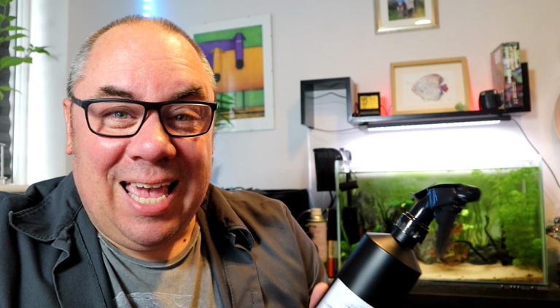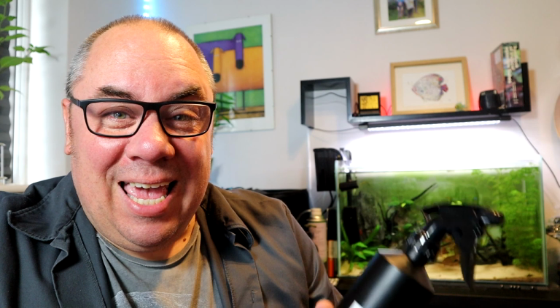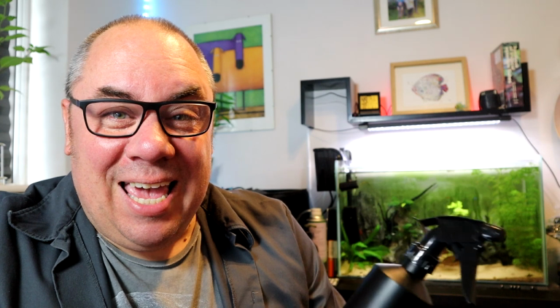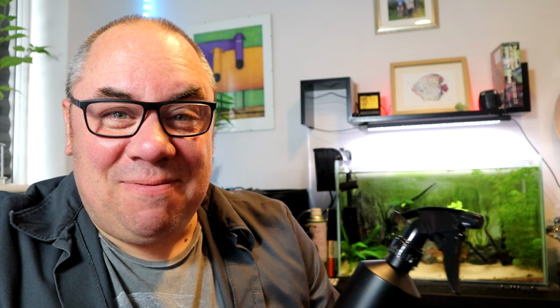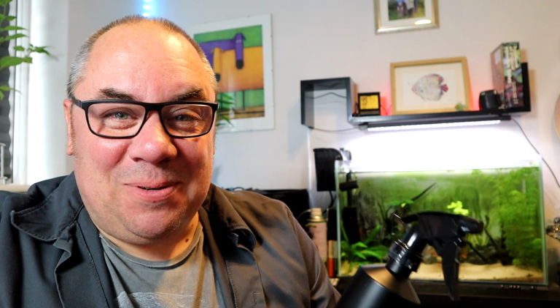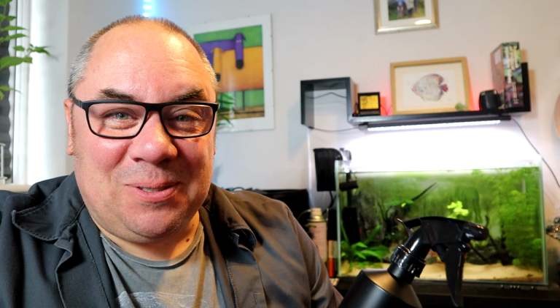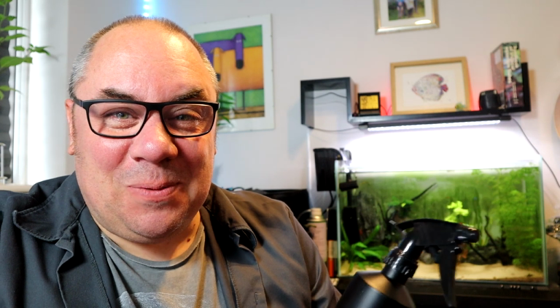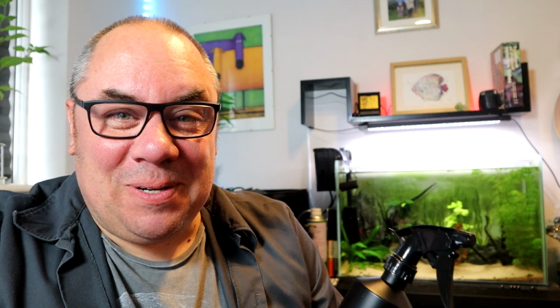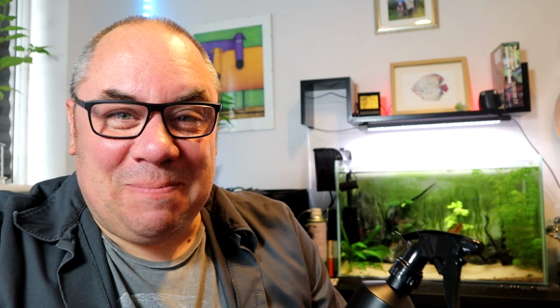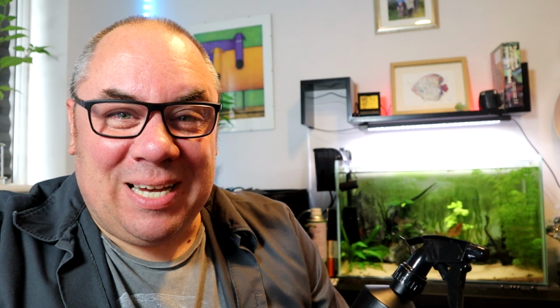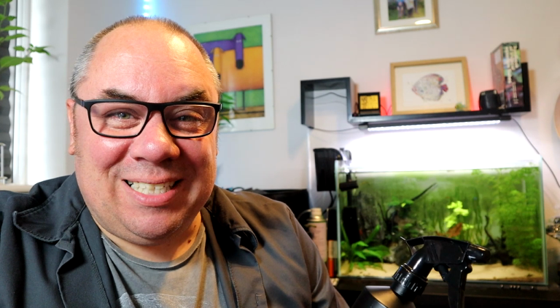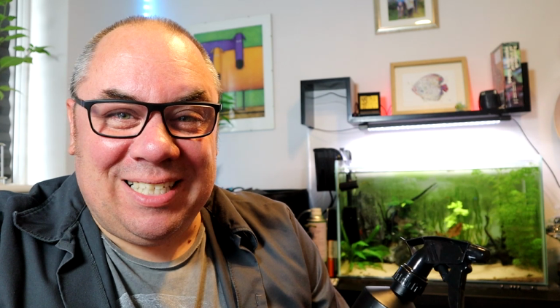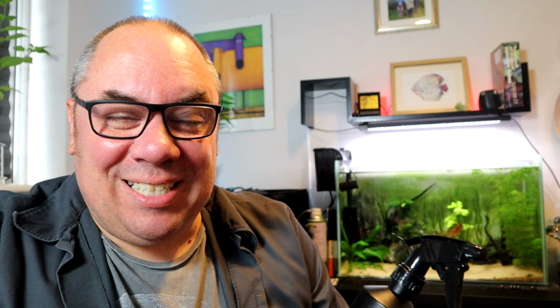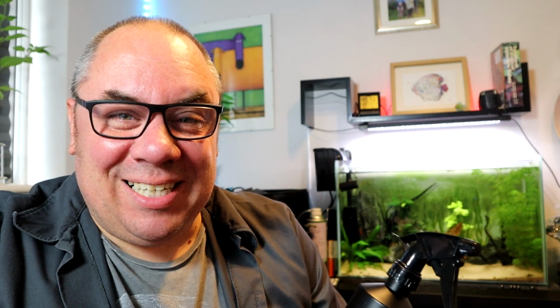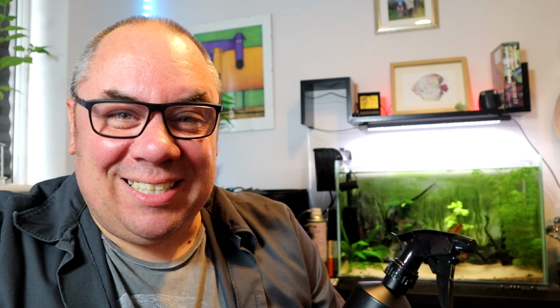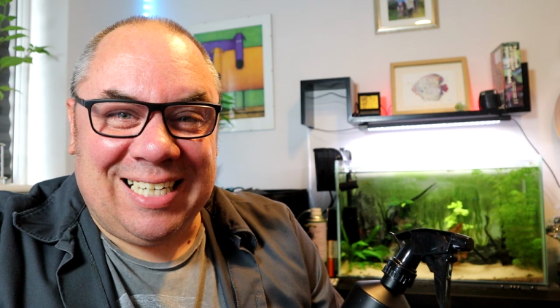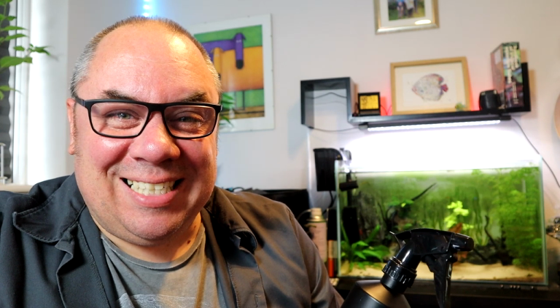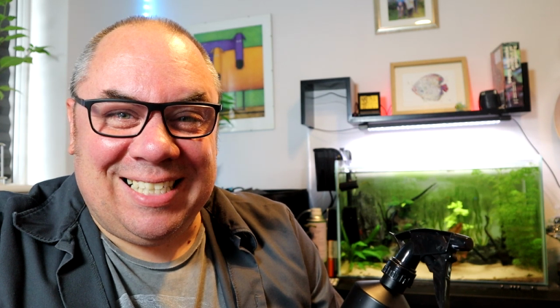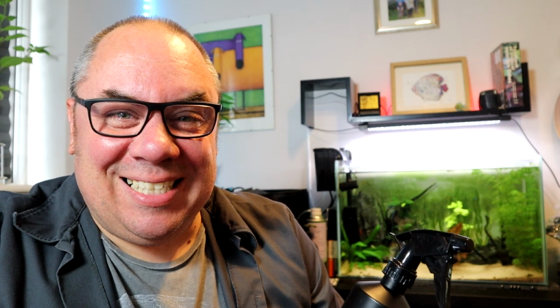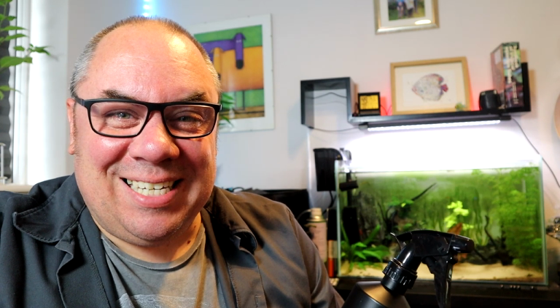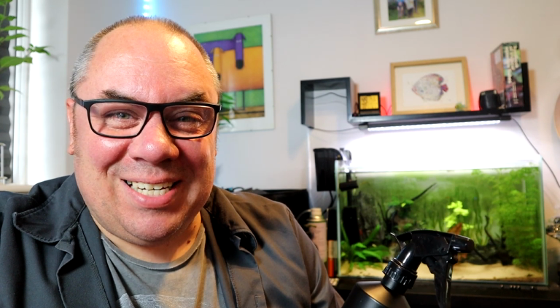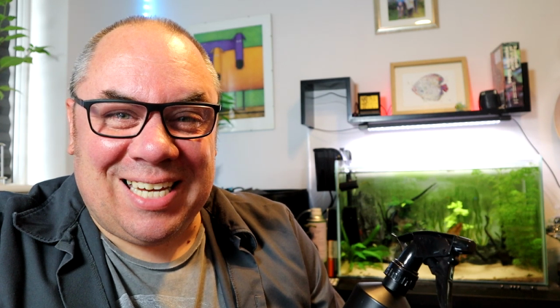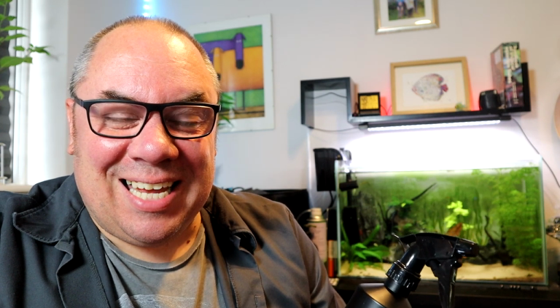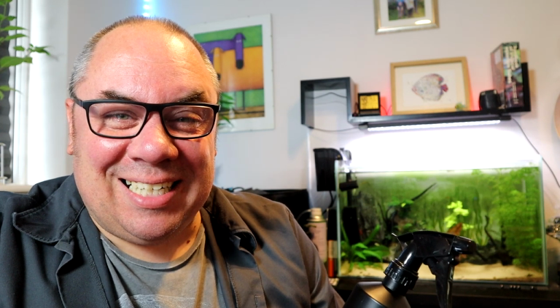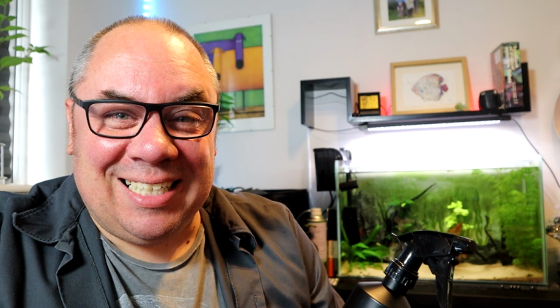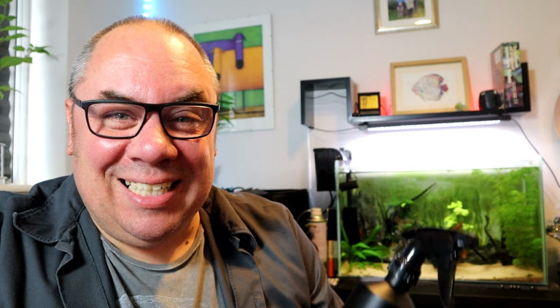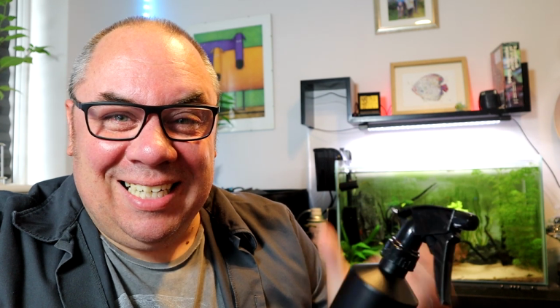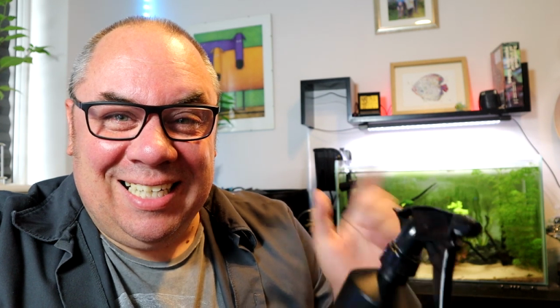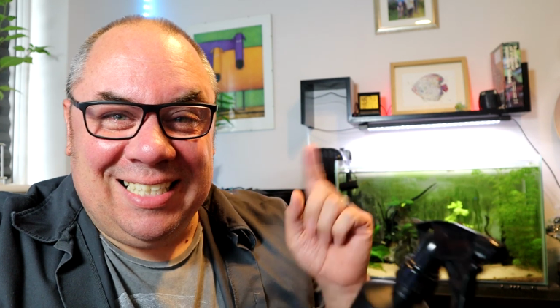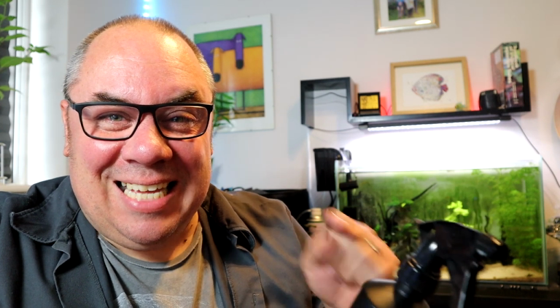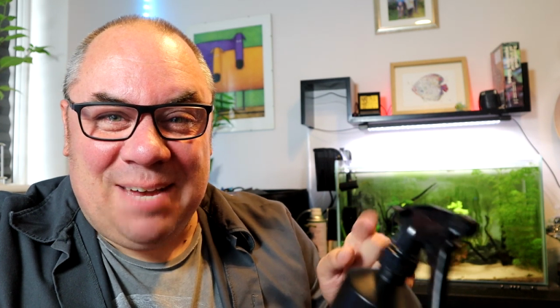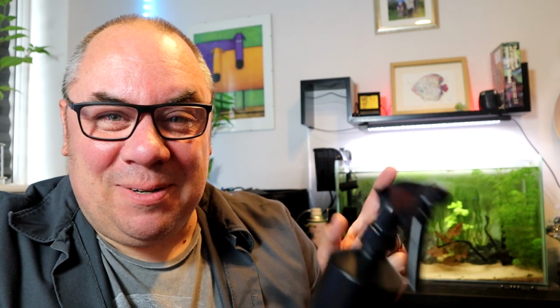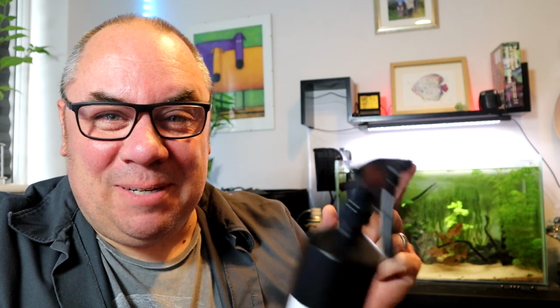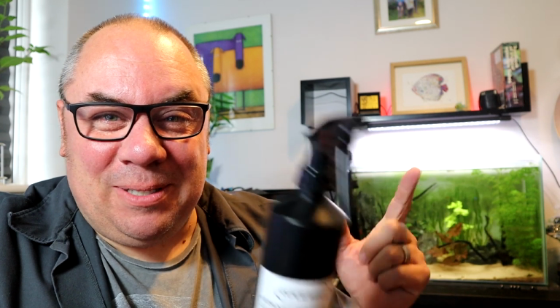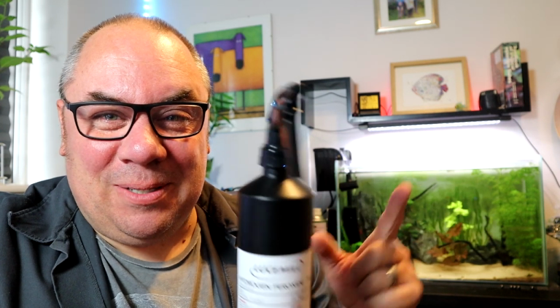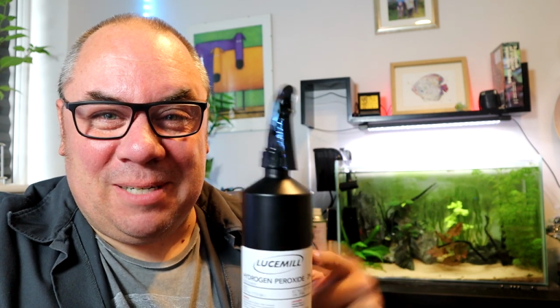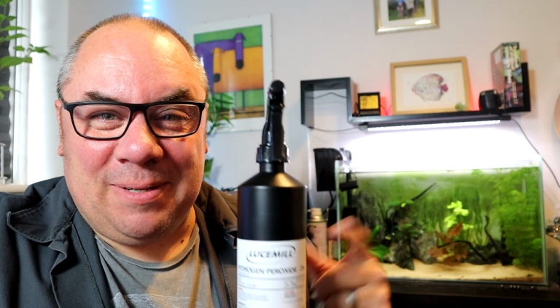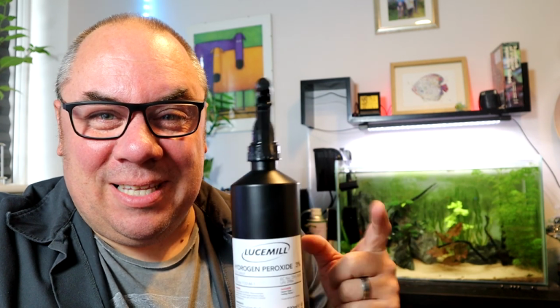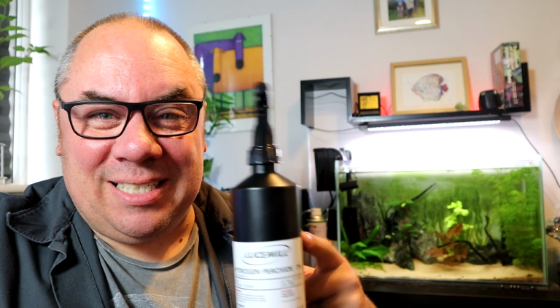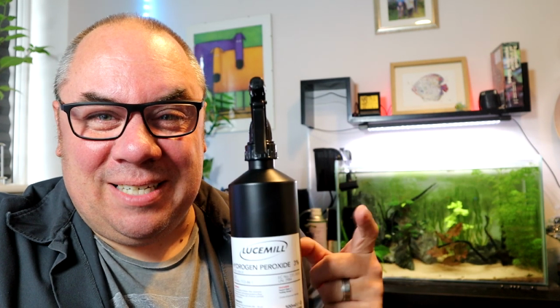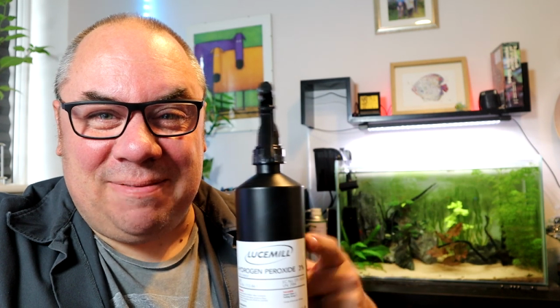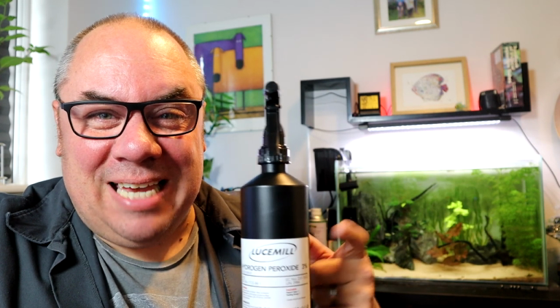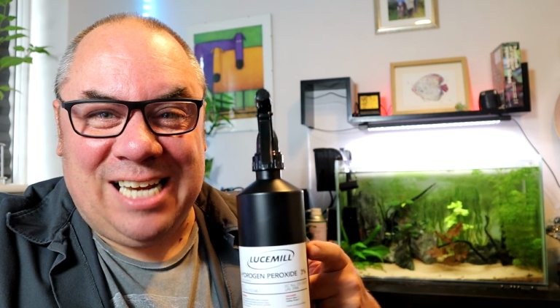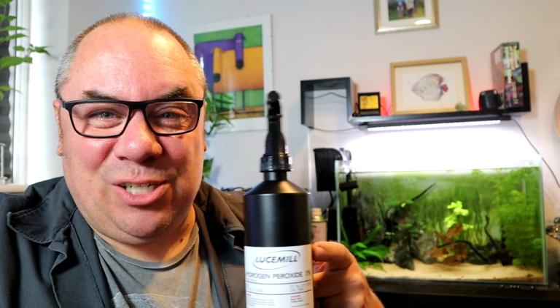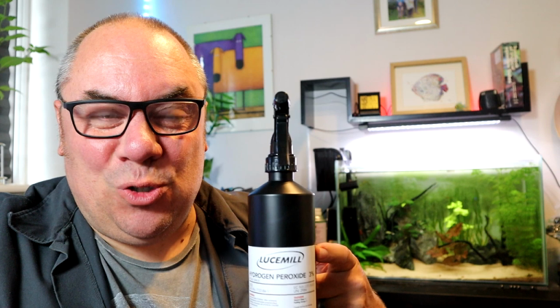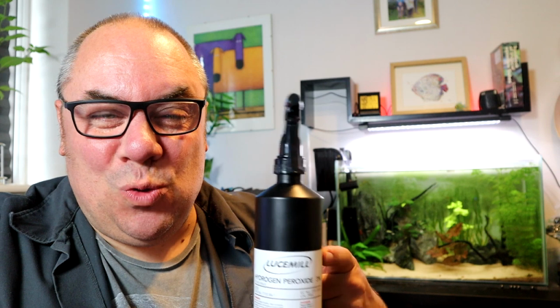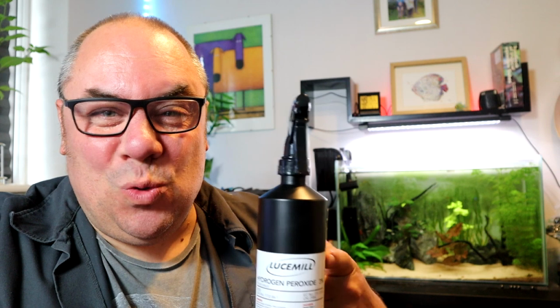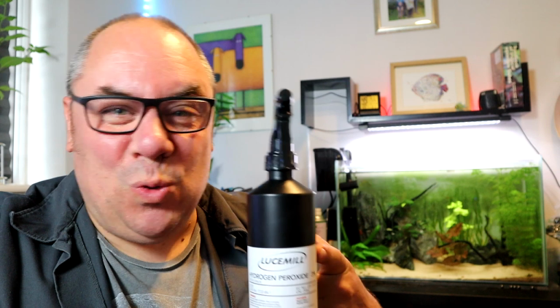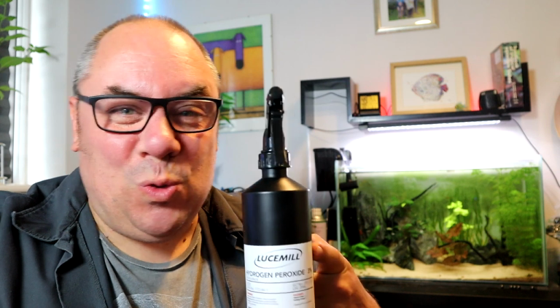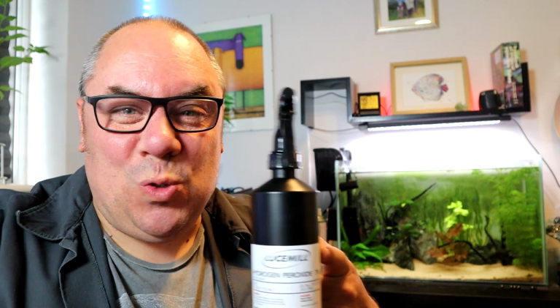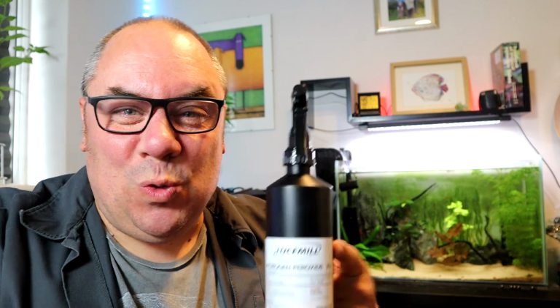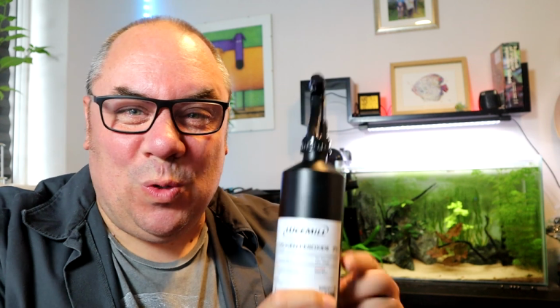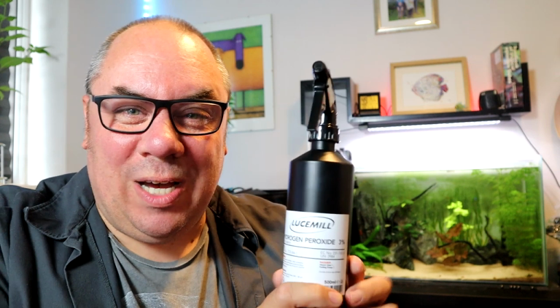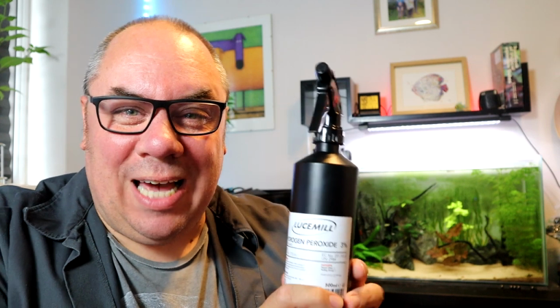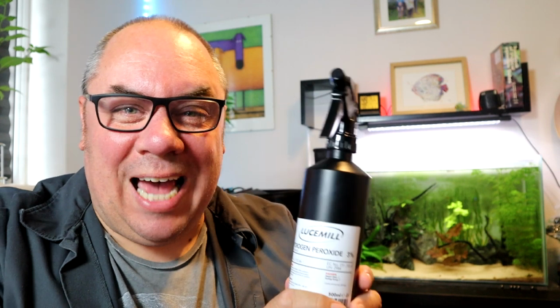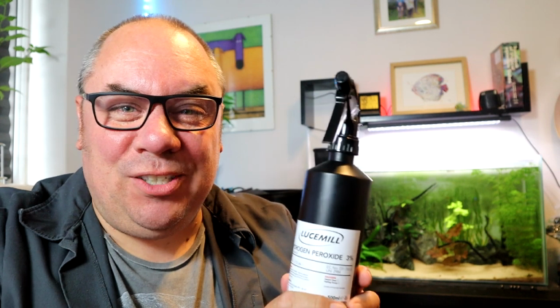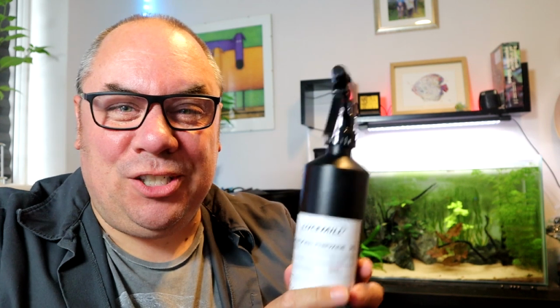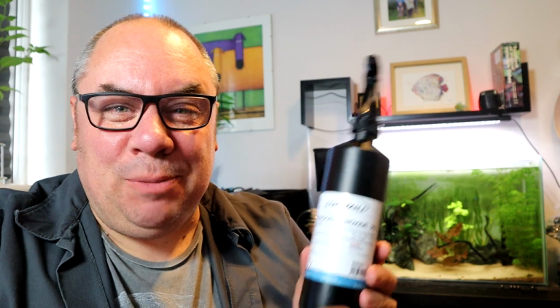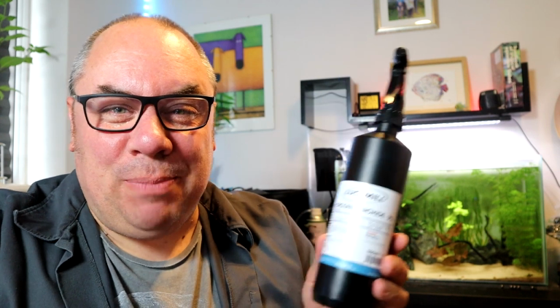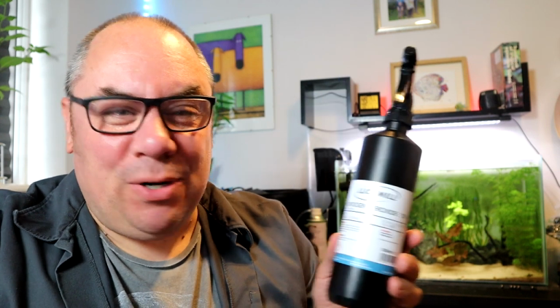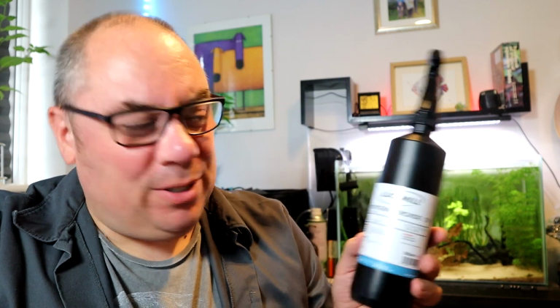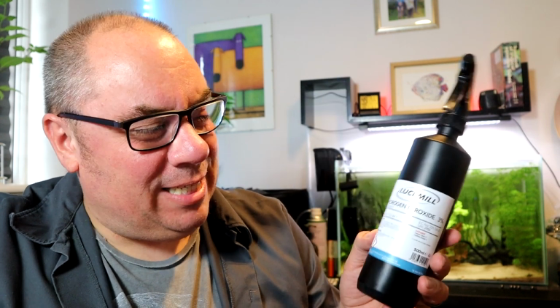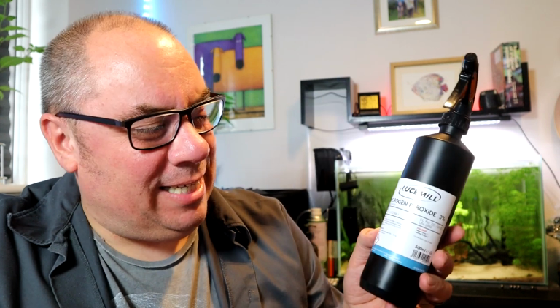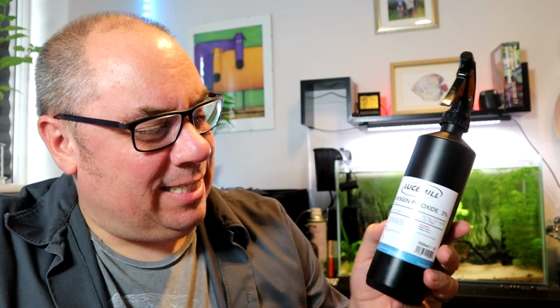Hey folks, welcome back to the channel, nice to see you again. Today we're going to be talking about this stuff — H2O2, hydrogen peroxide.